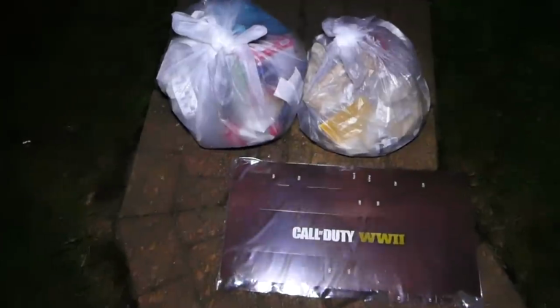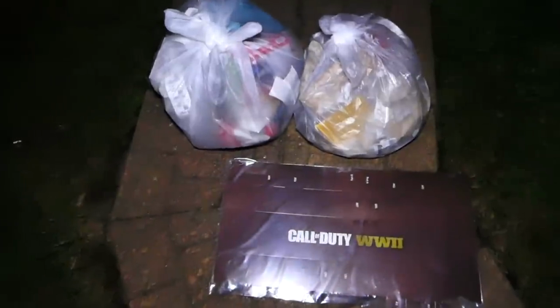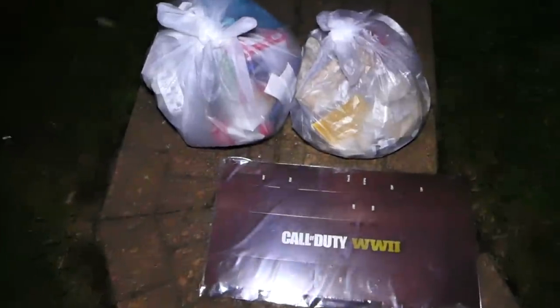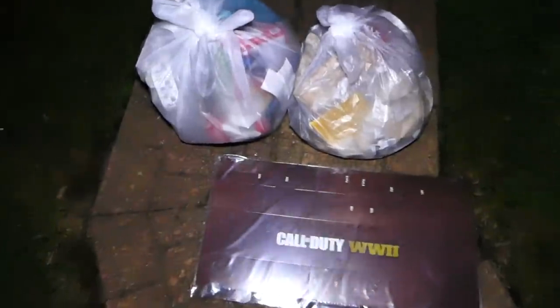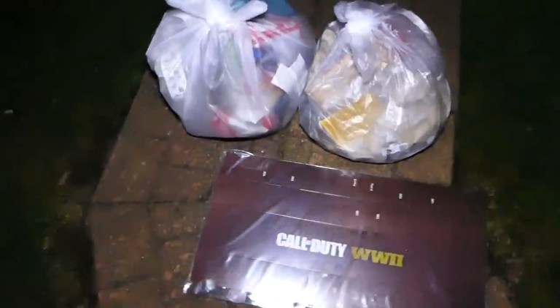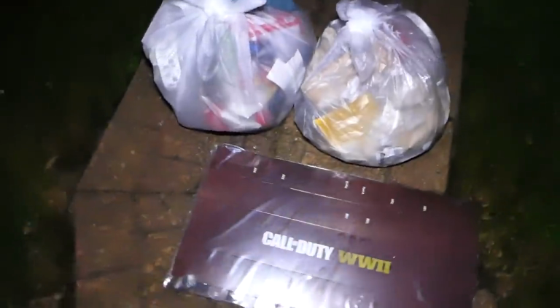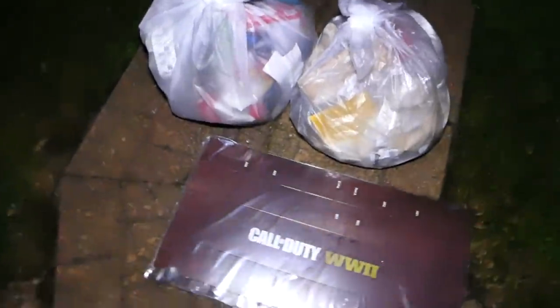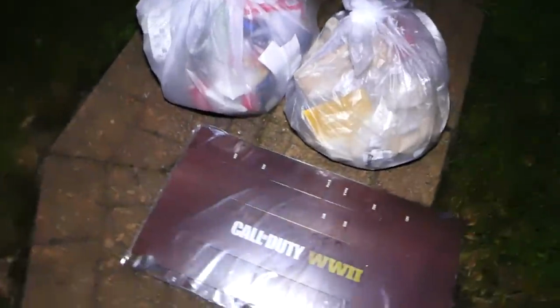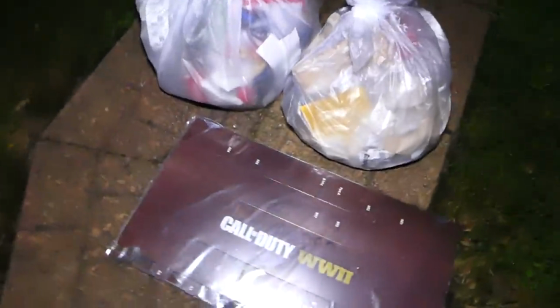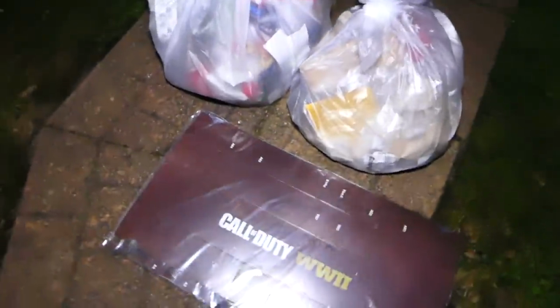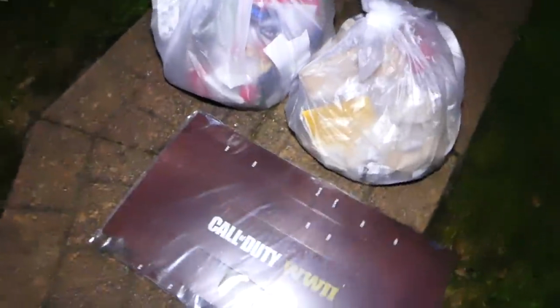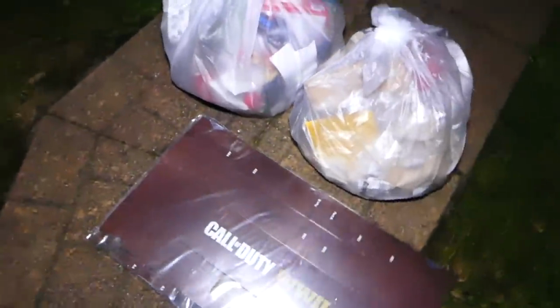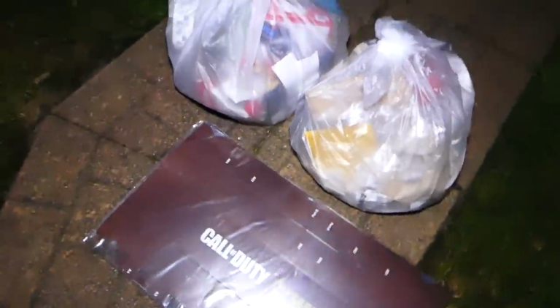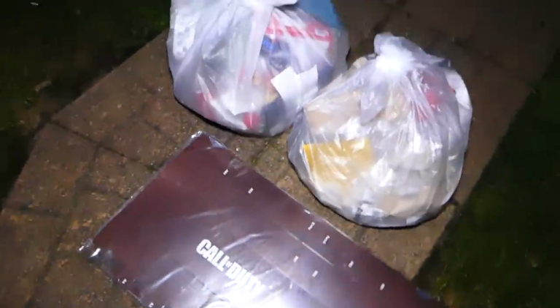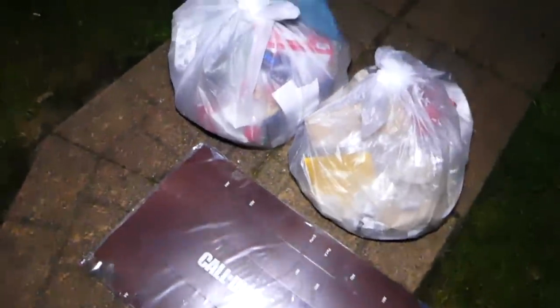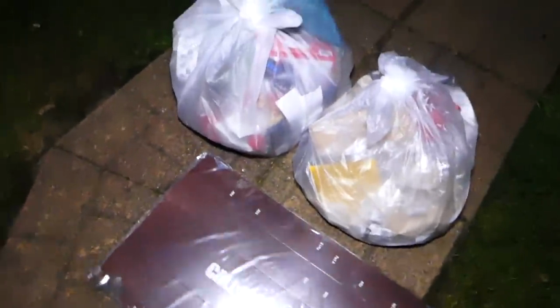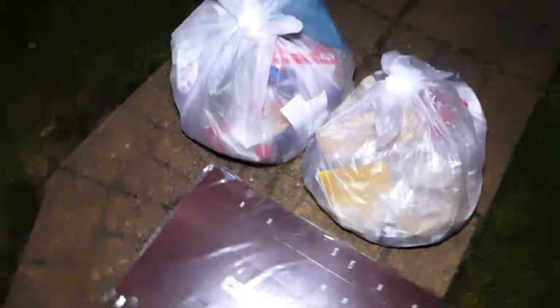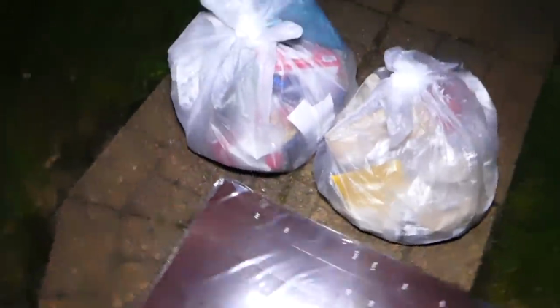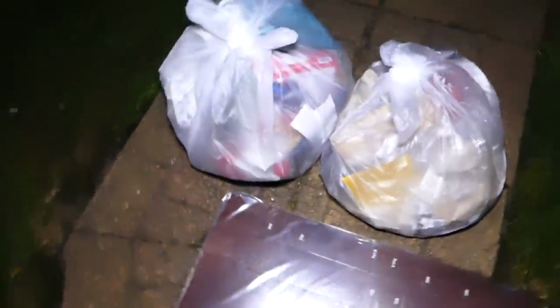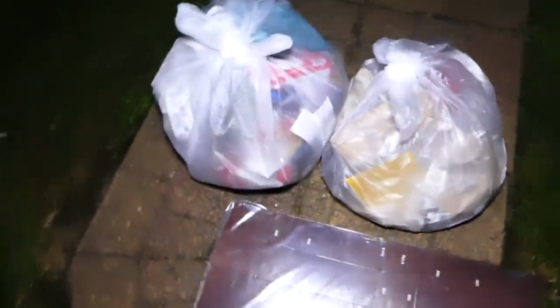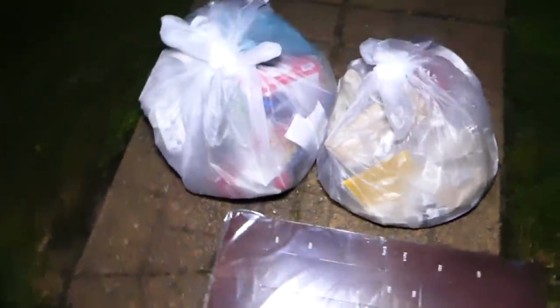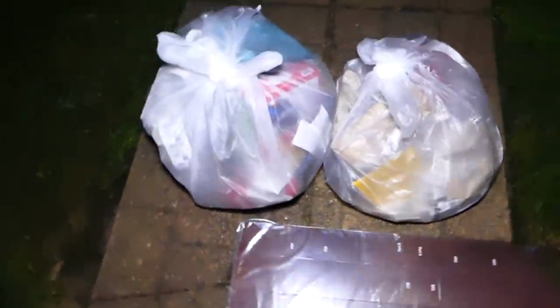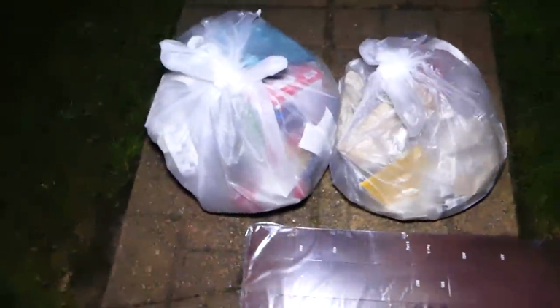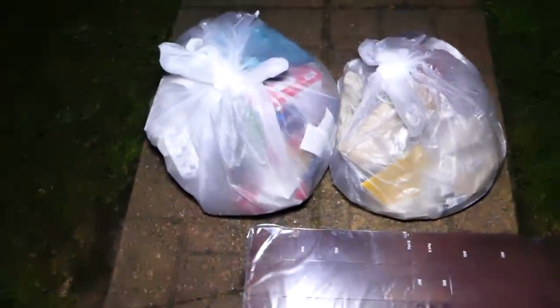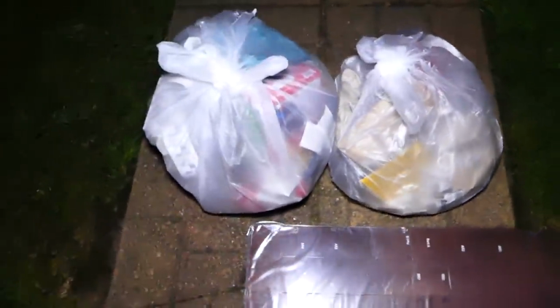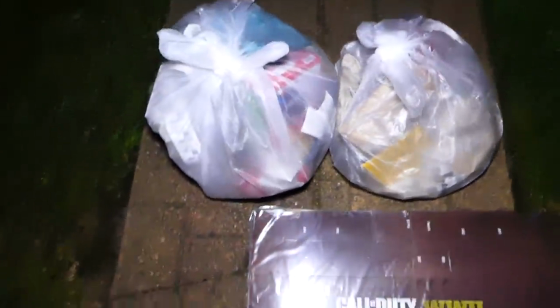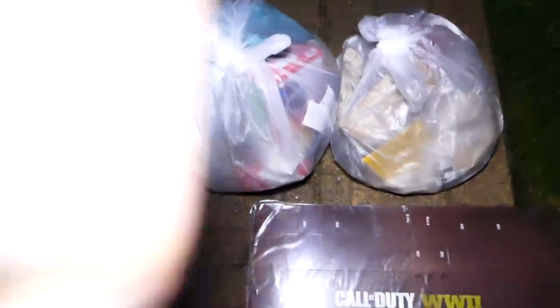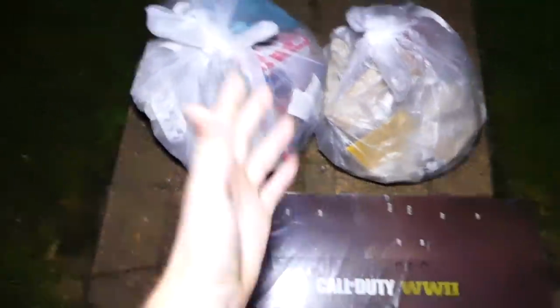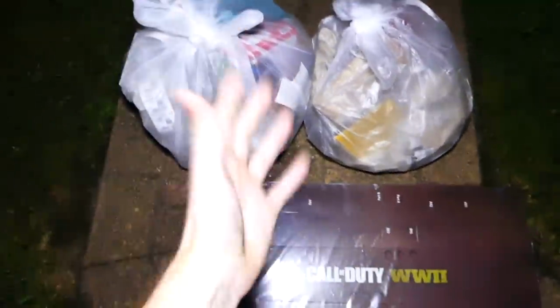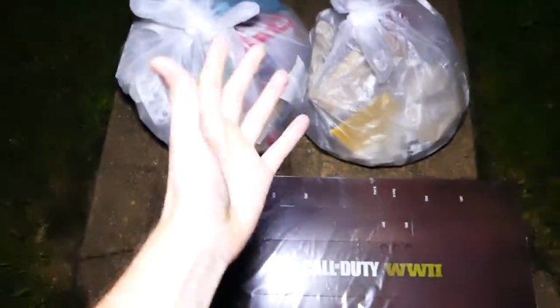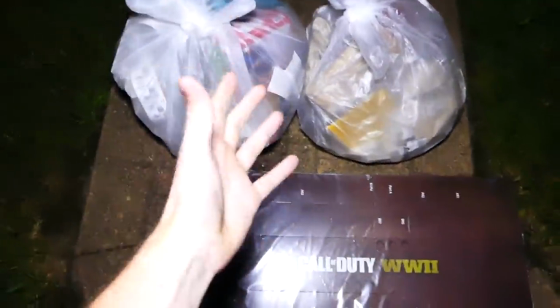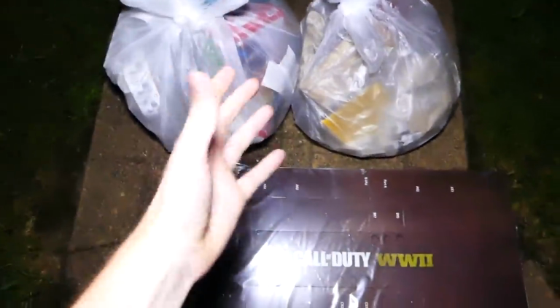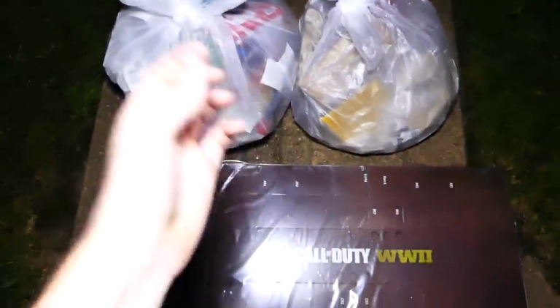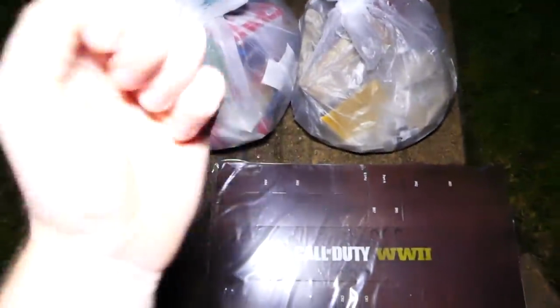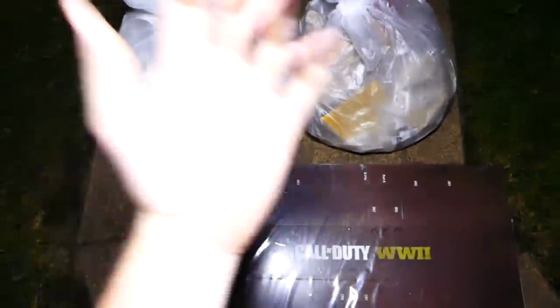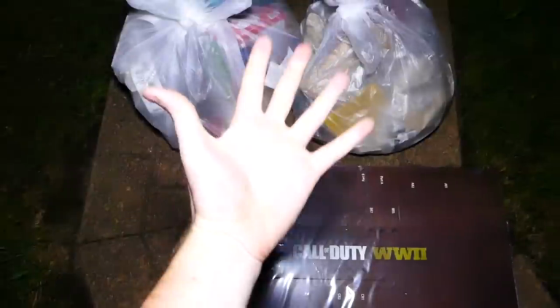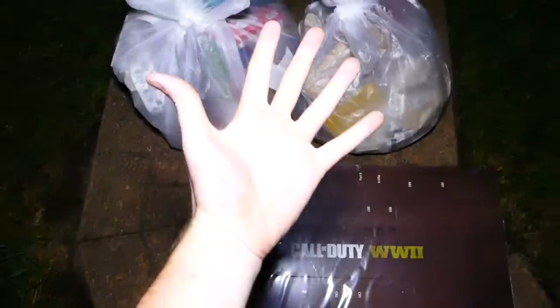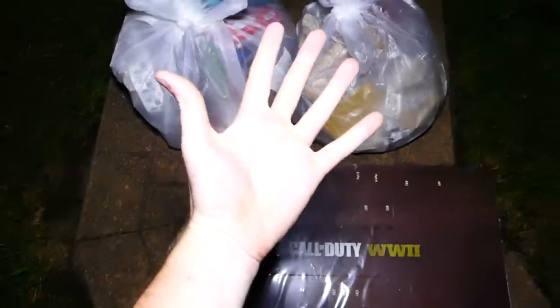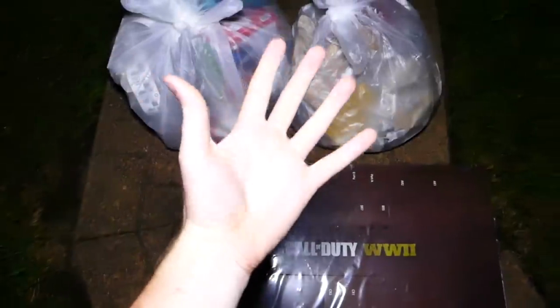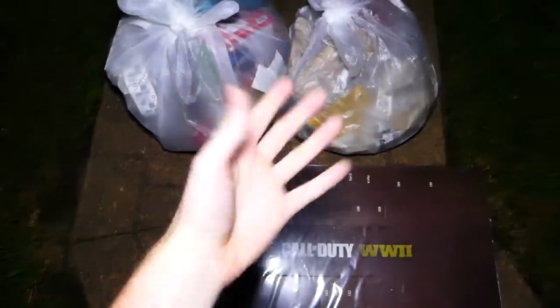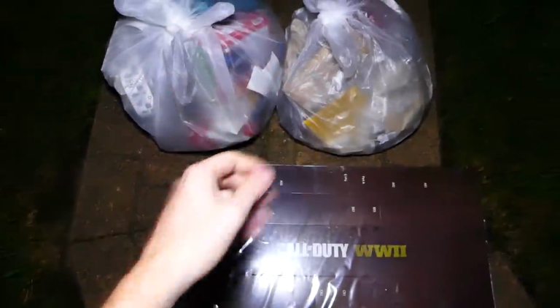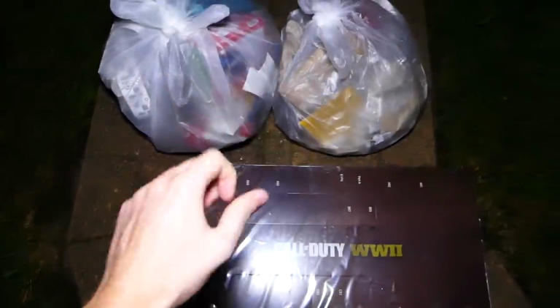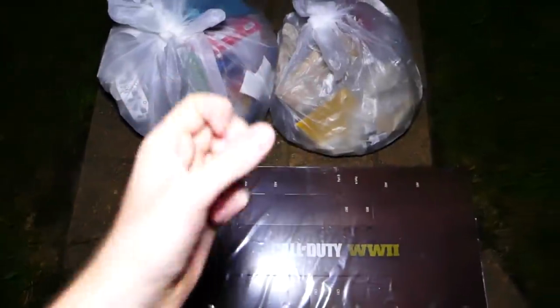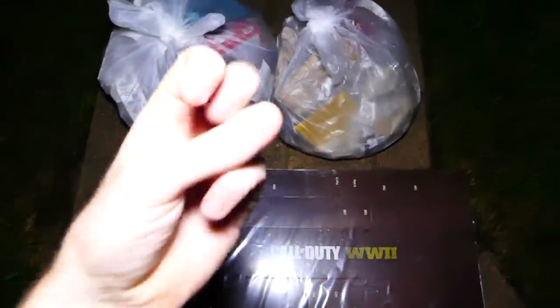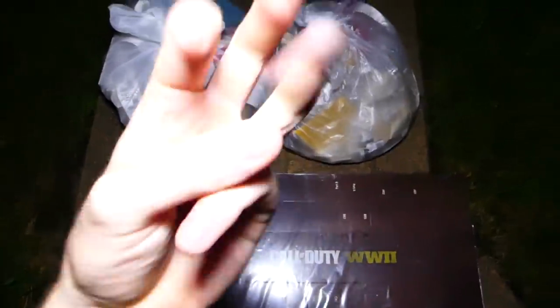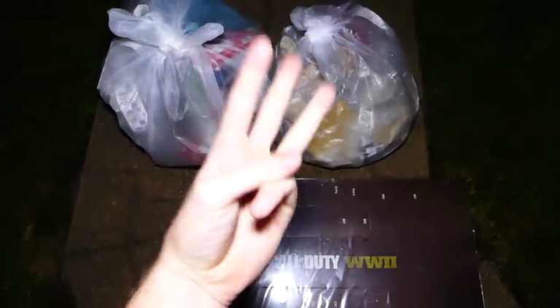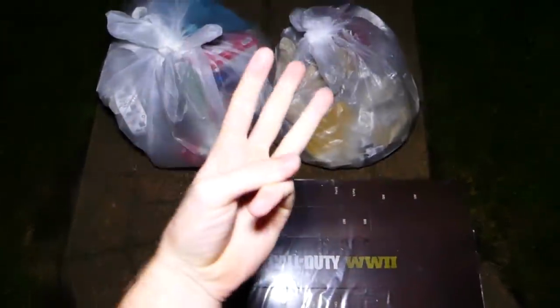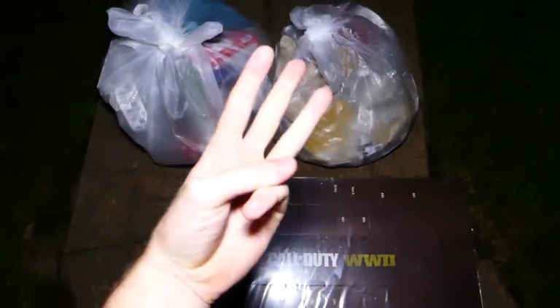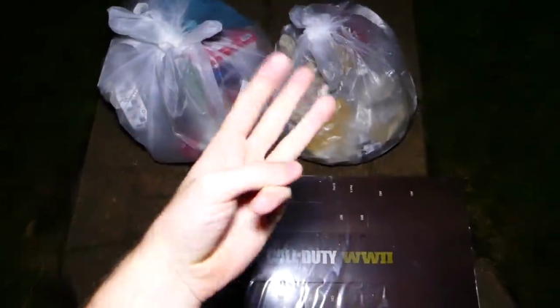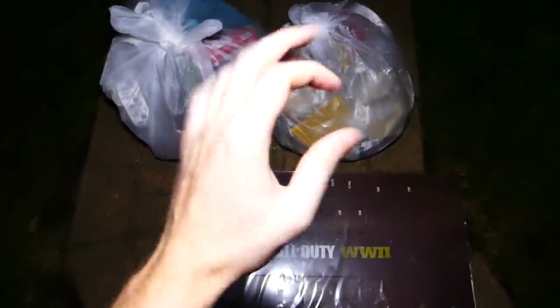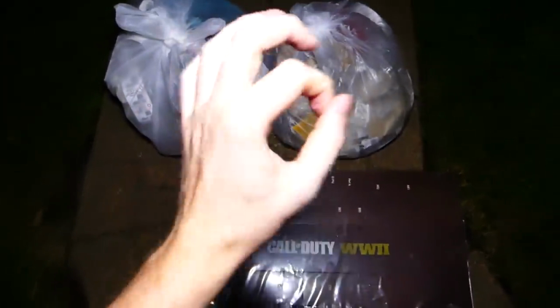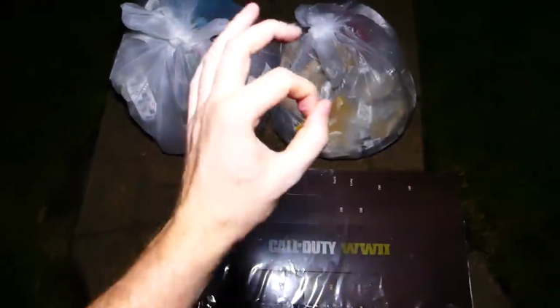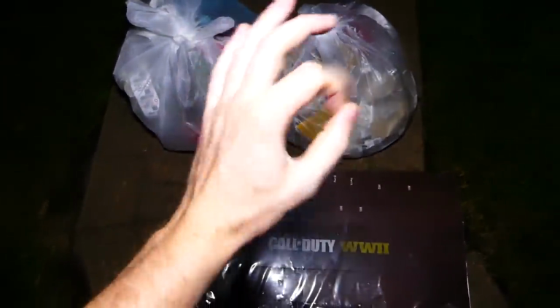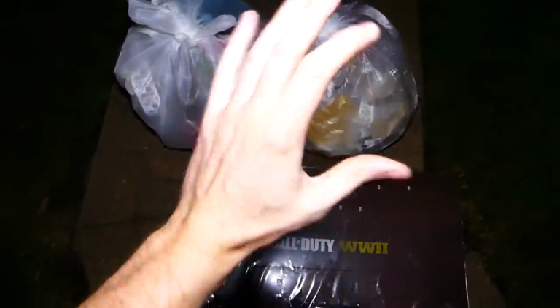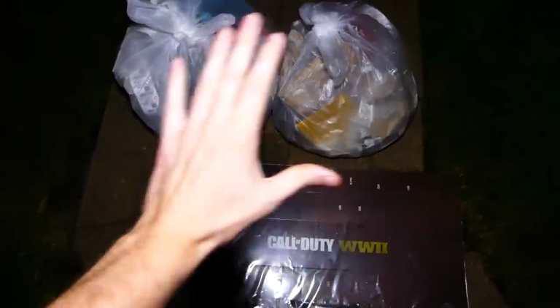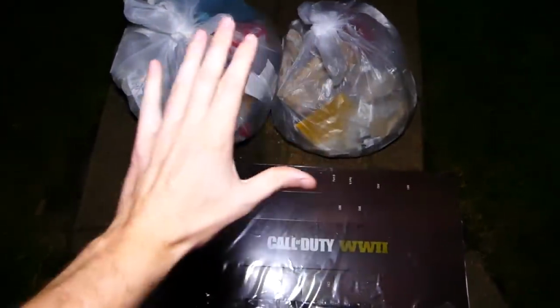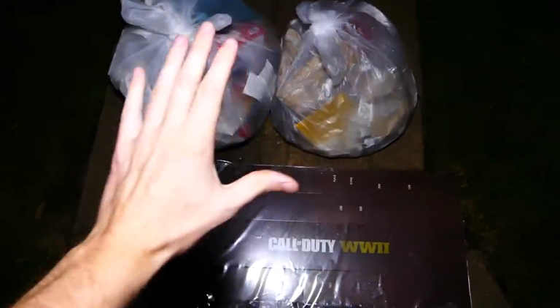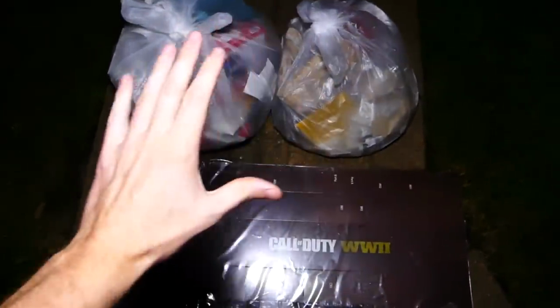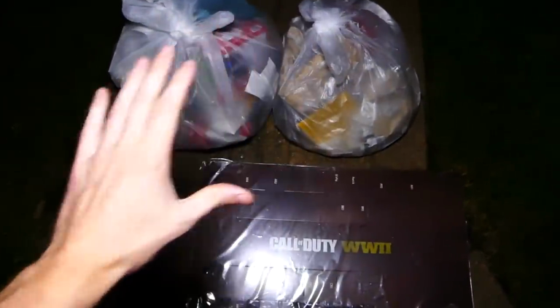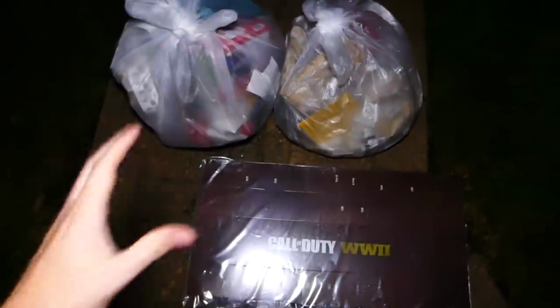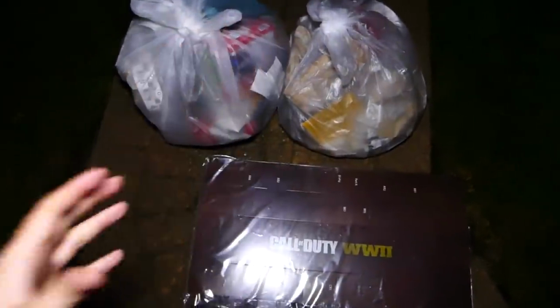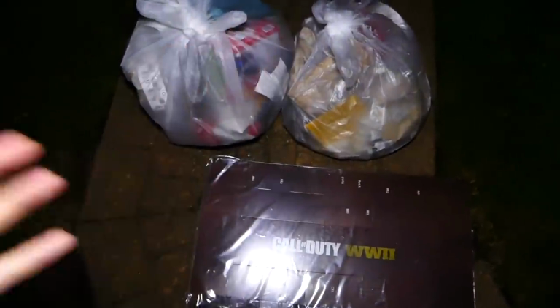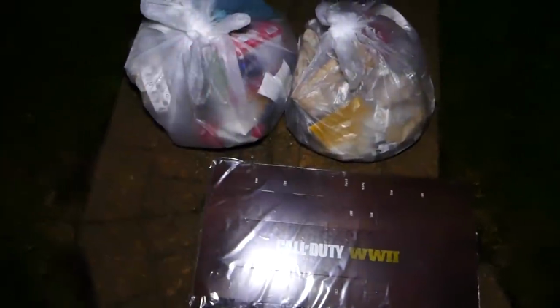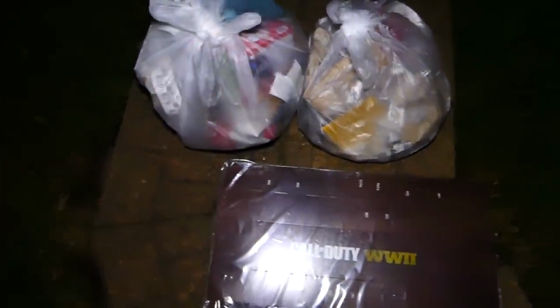Hey everybody, what's going on? Speedy Diver here and this is night 530 of GameStop Dumpster Diving.